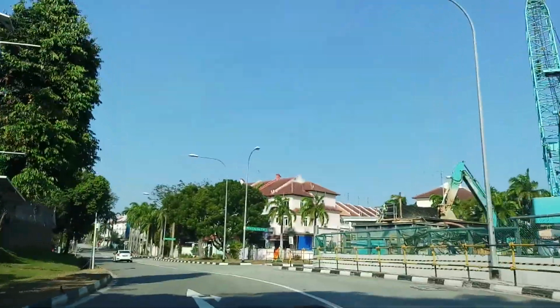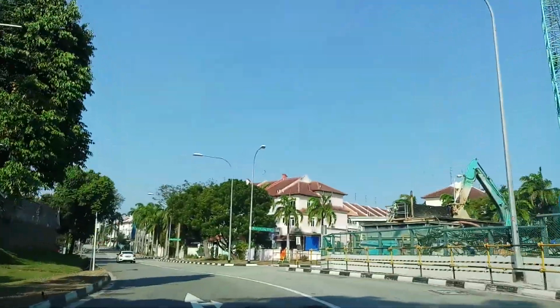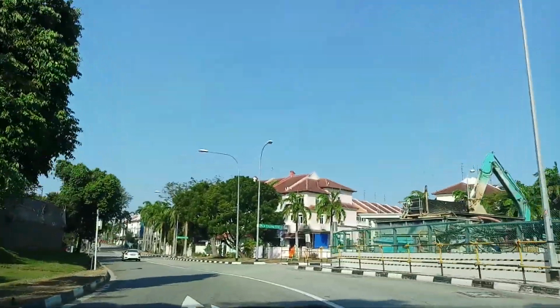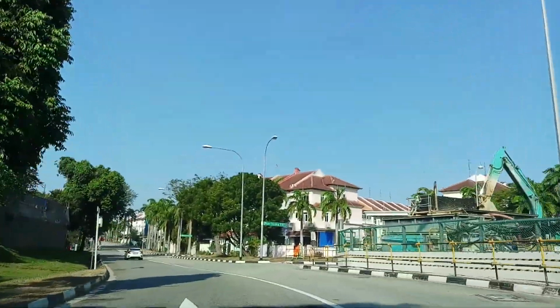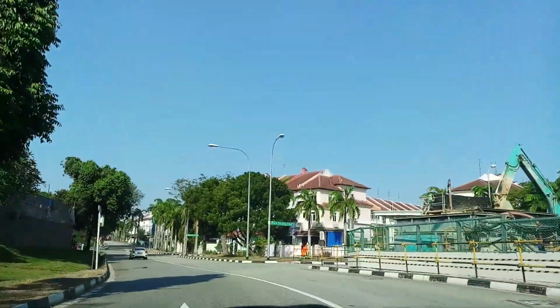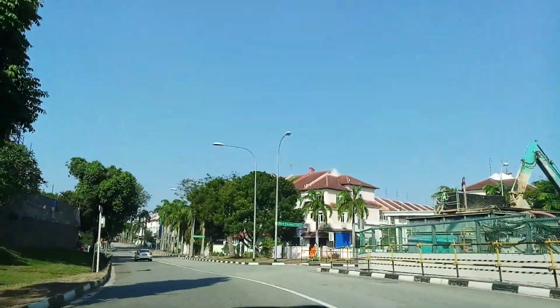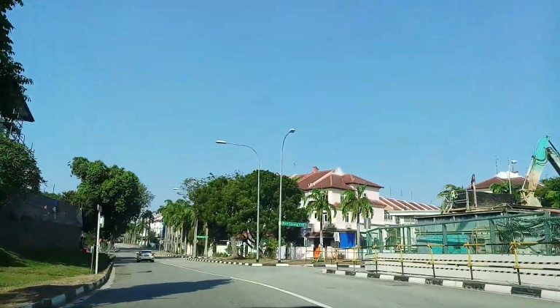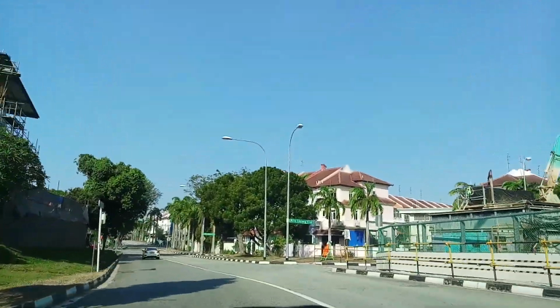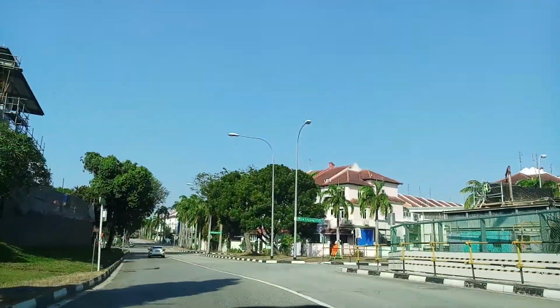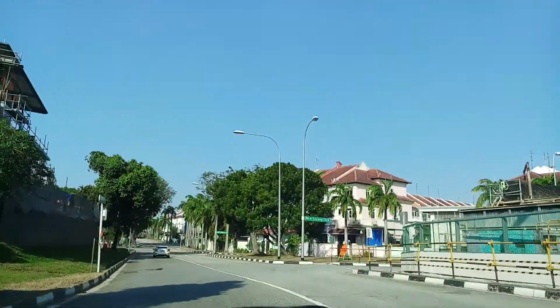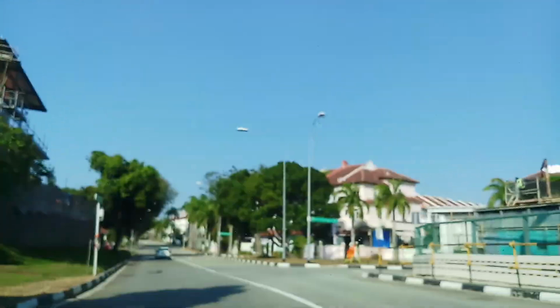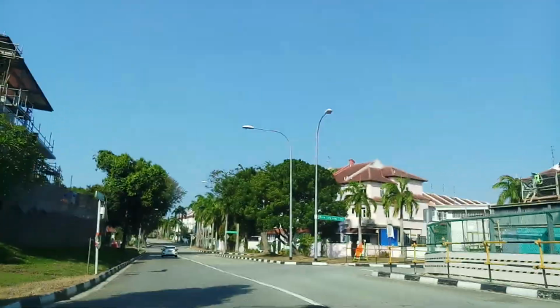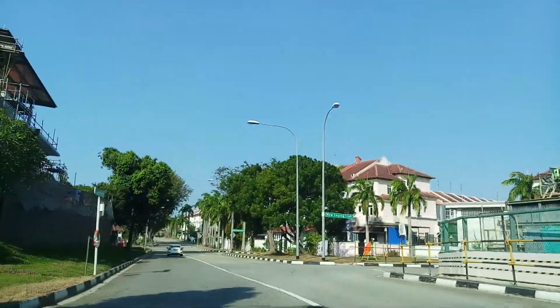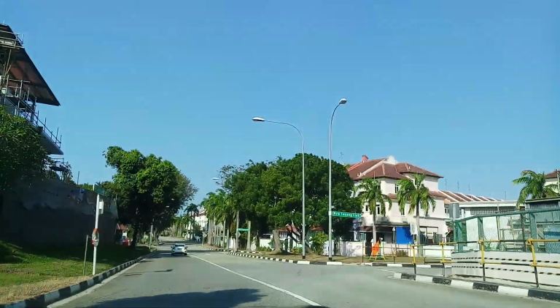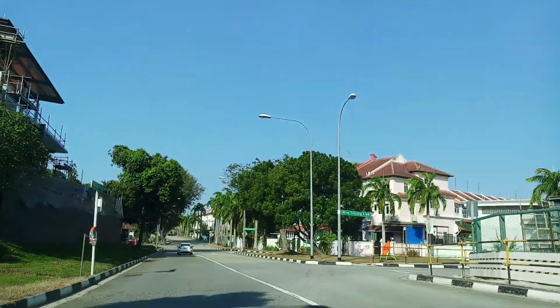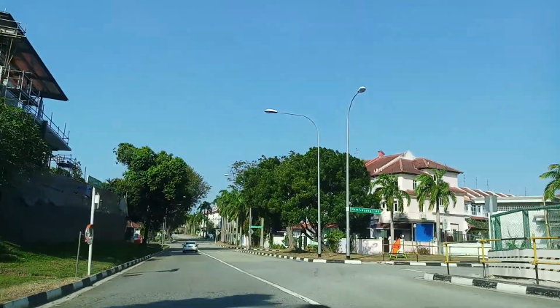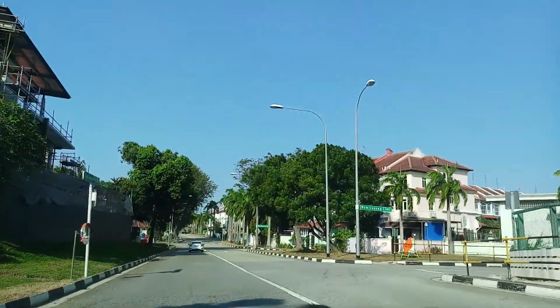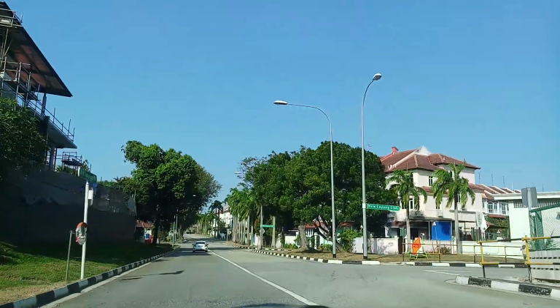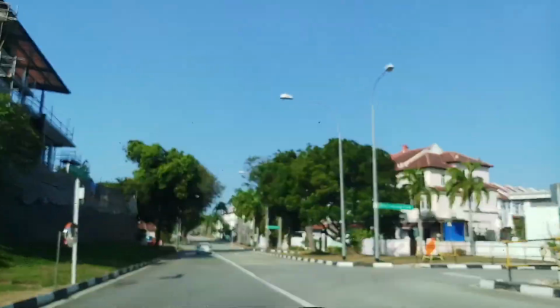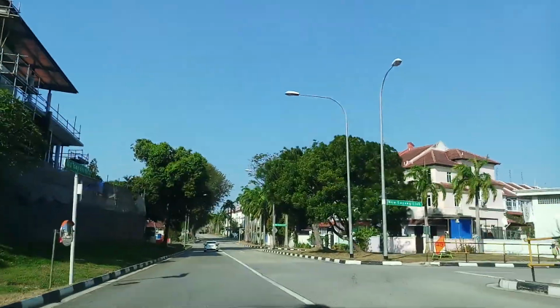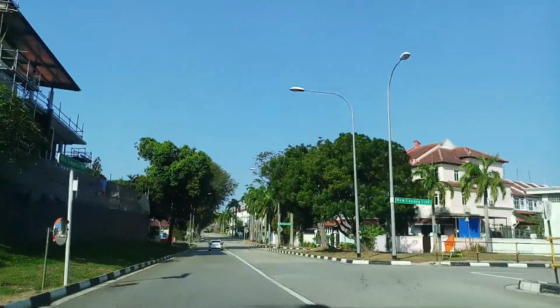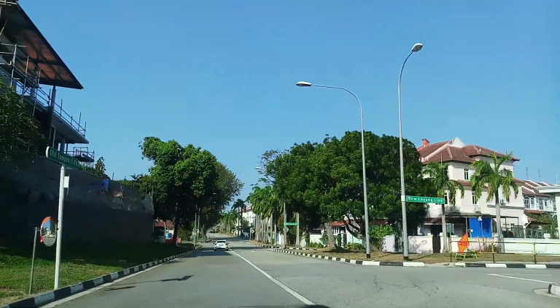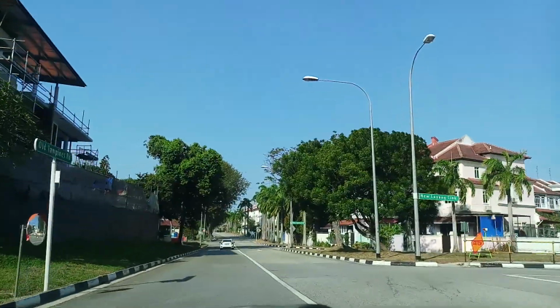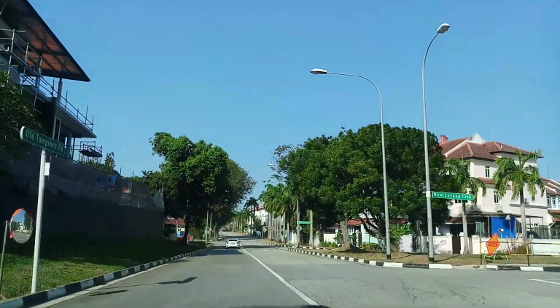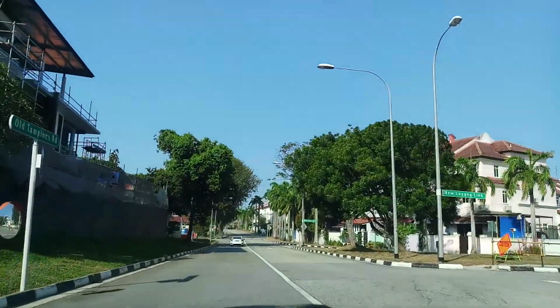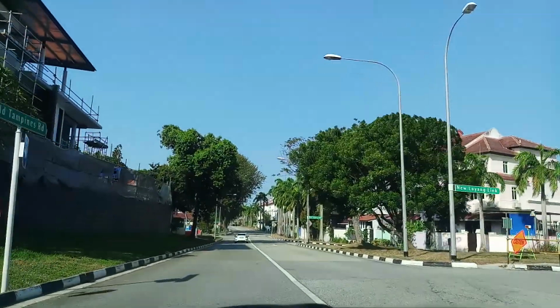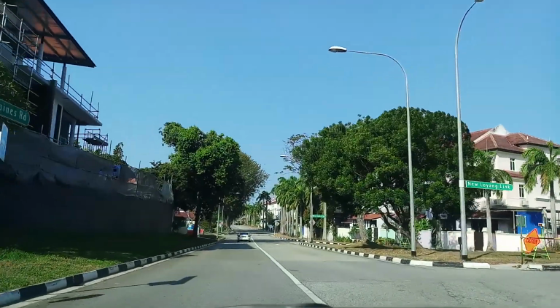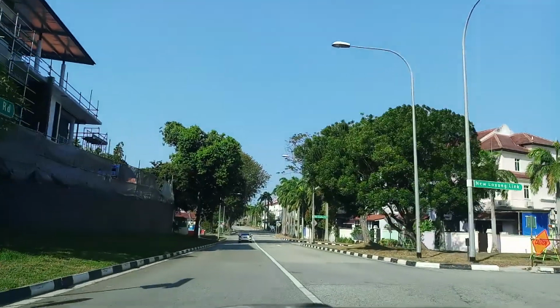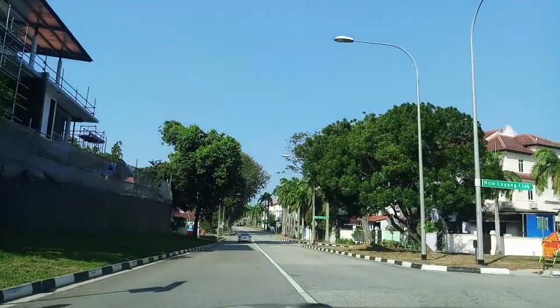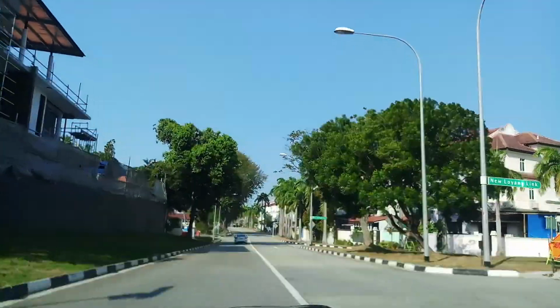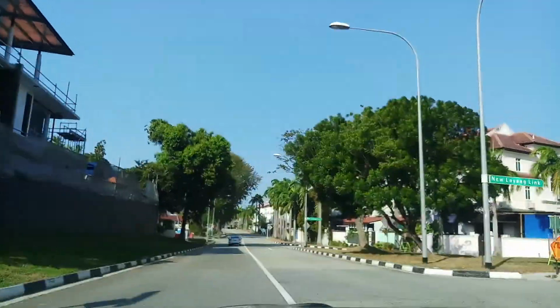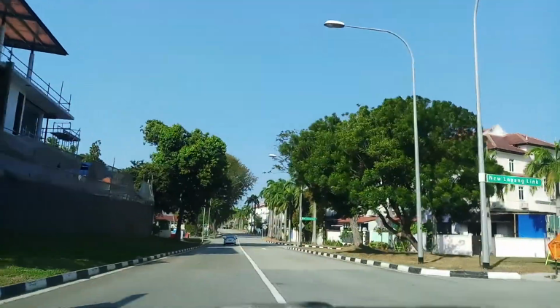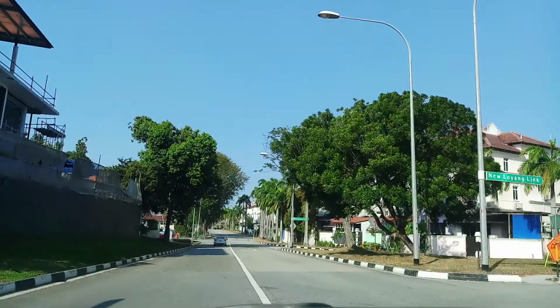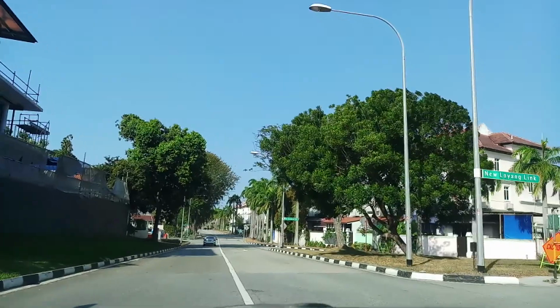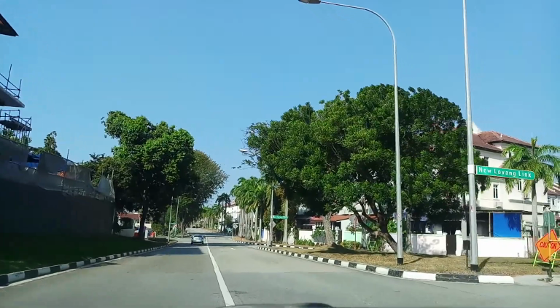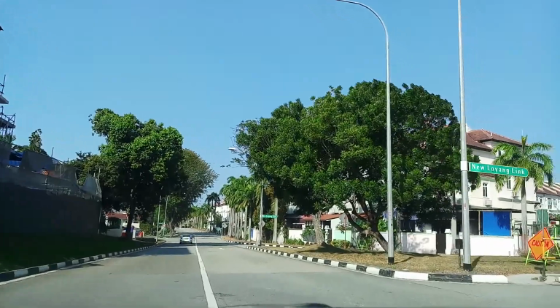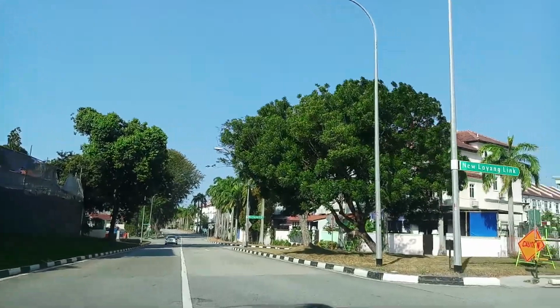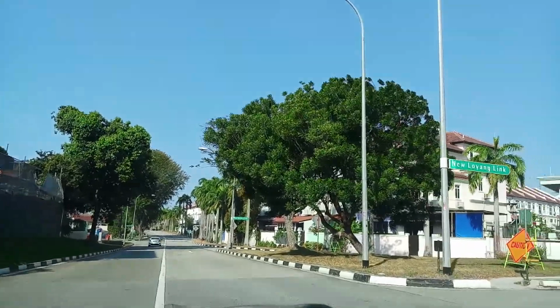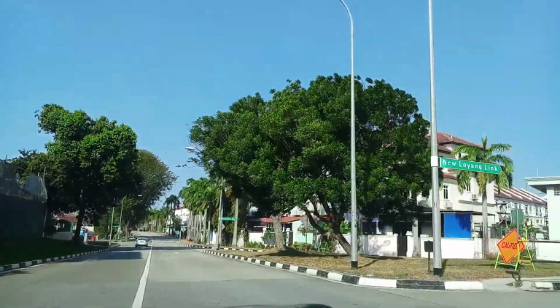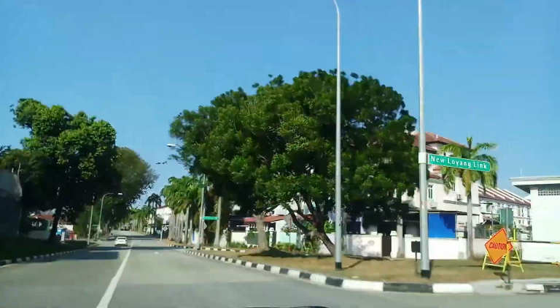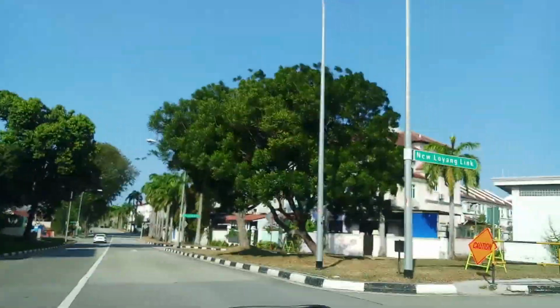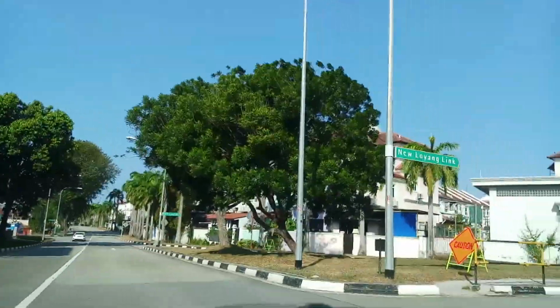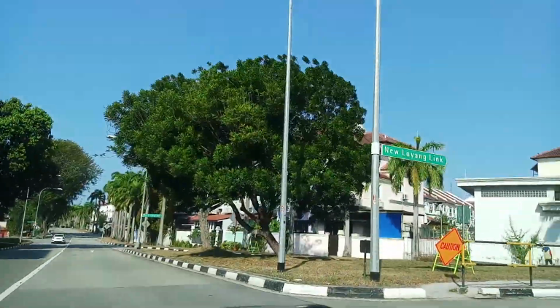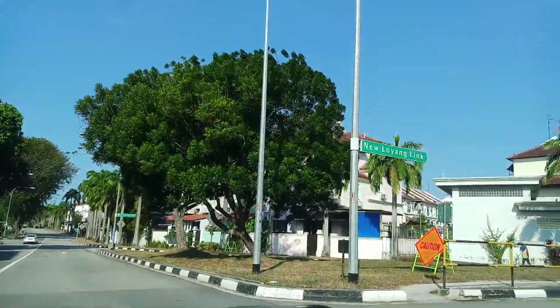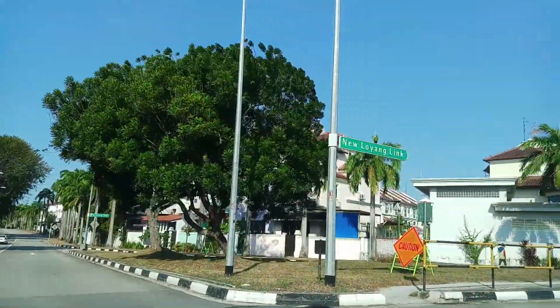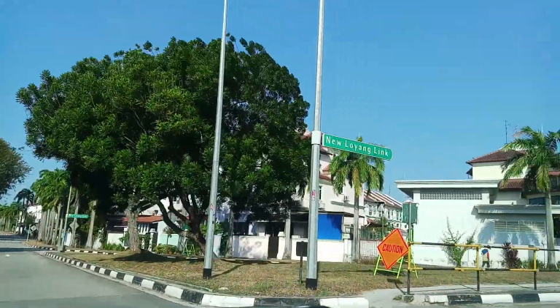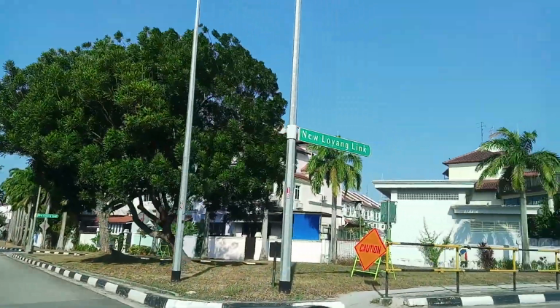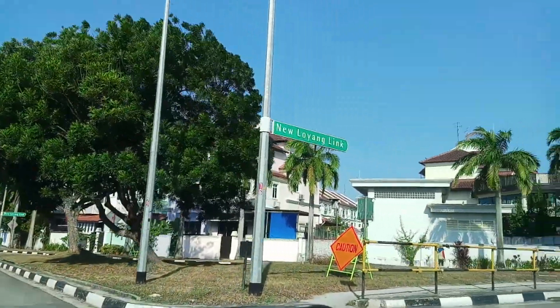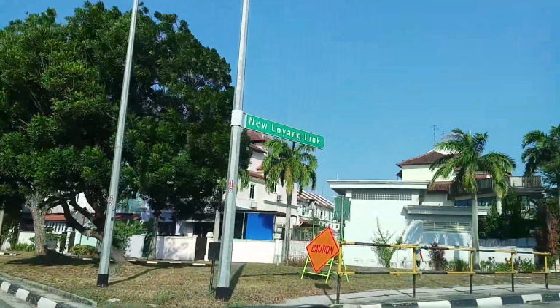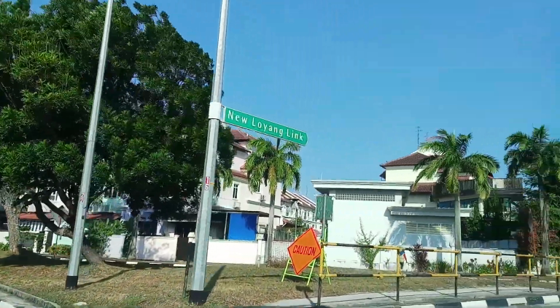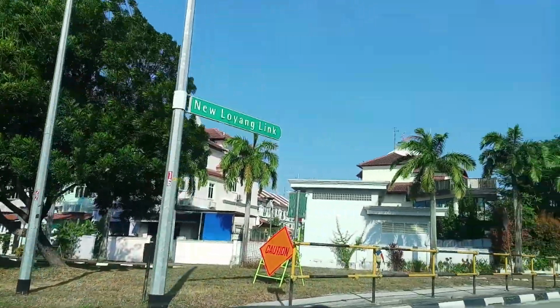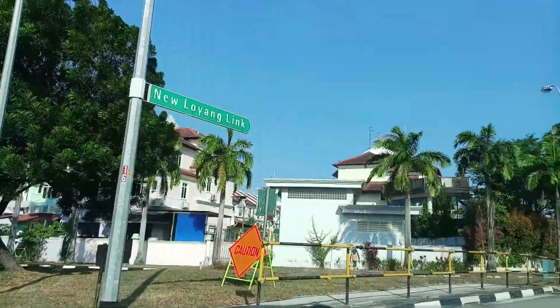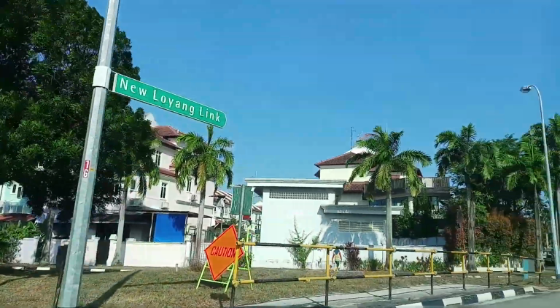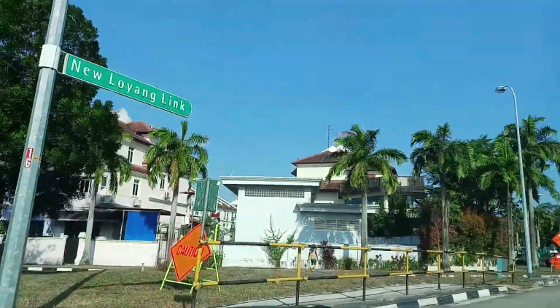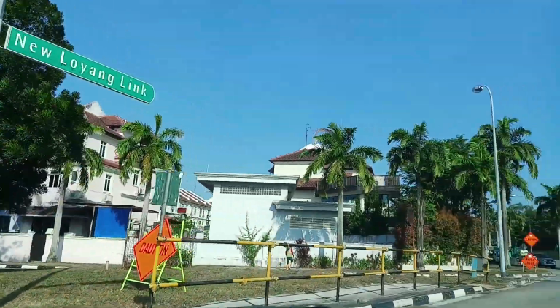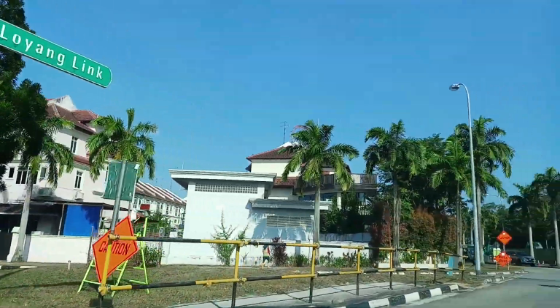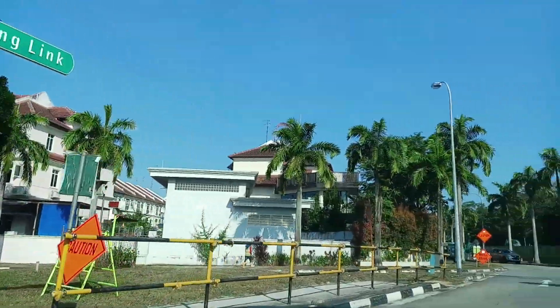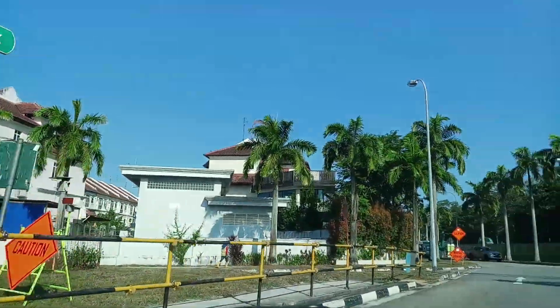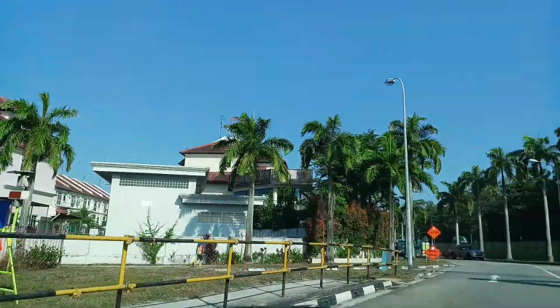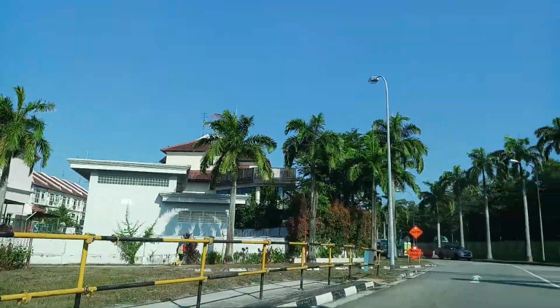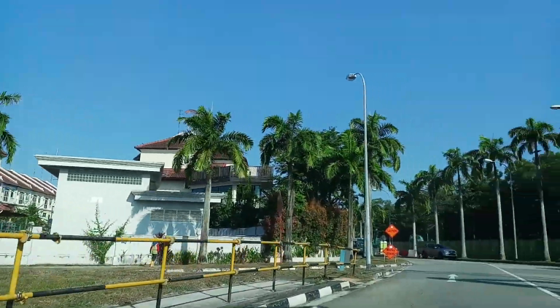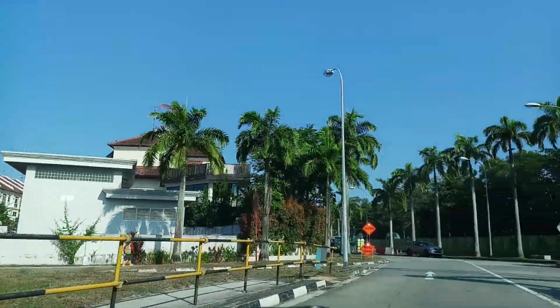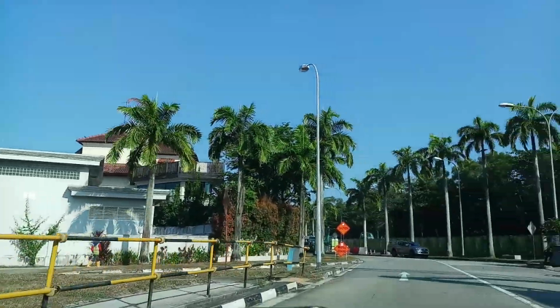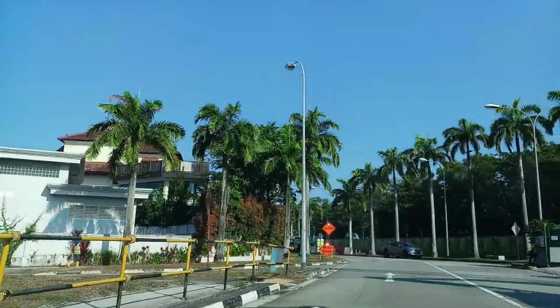Nearby we have a new Loyang Link to connect the Ubi-Changi area to Pasir Ris.